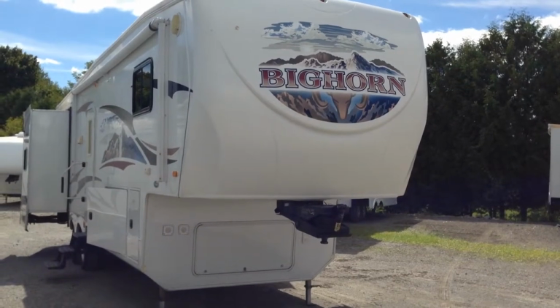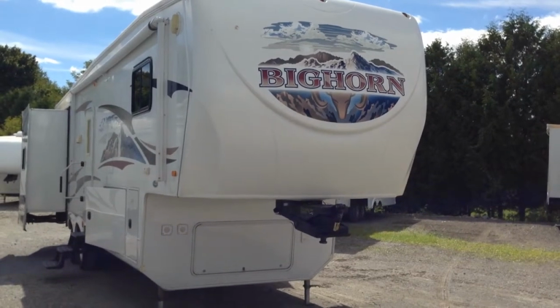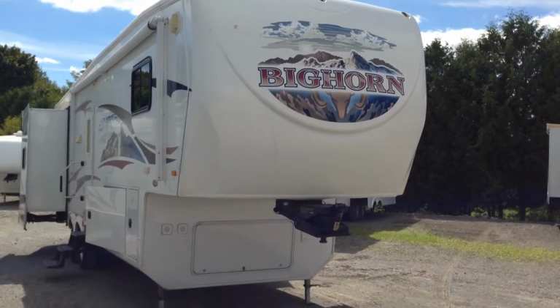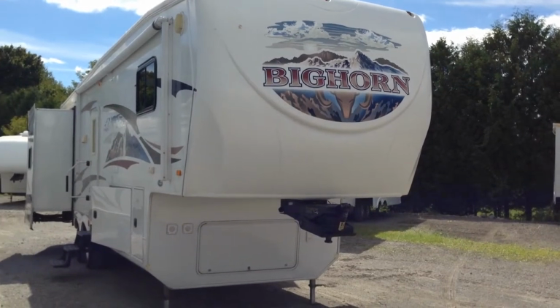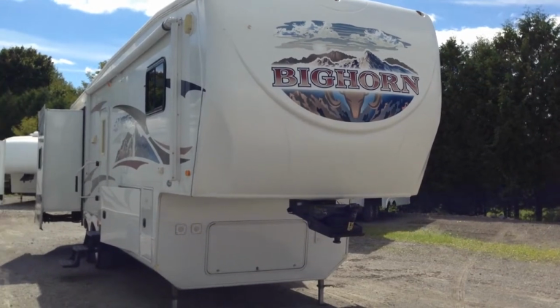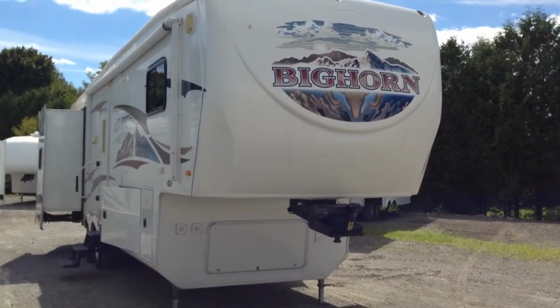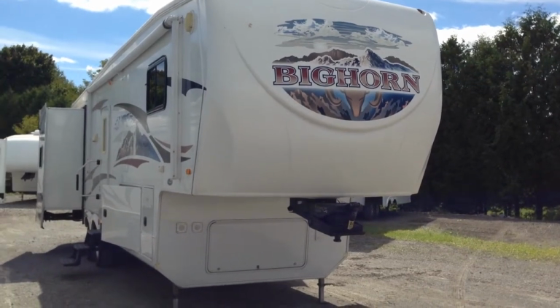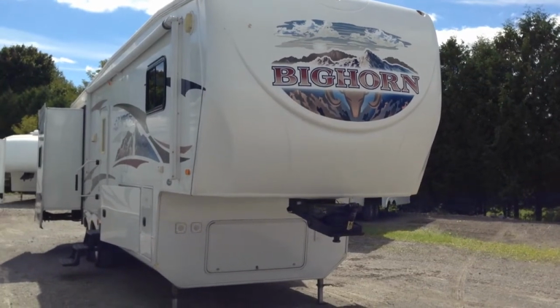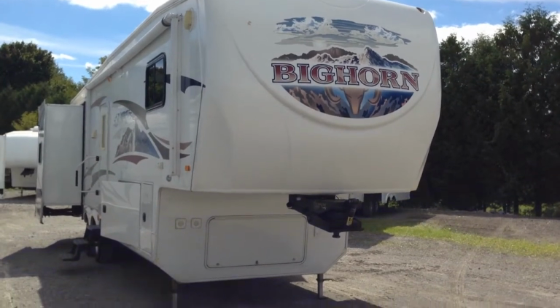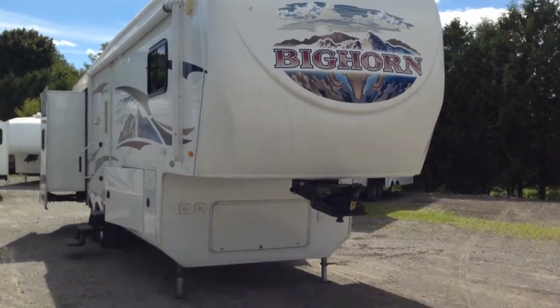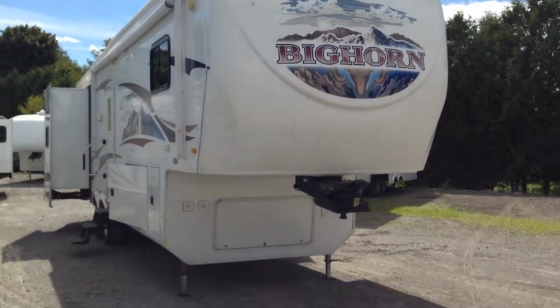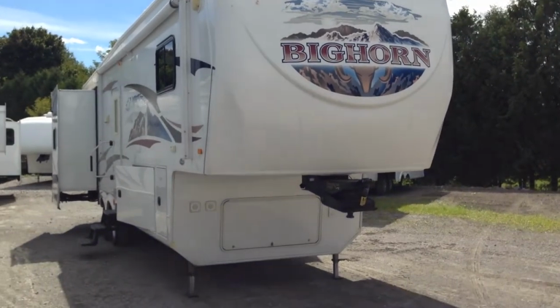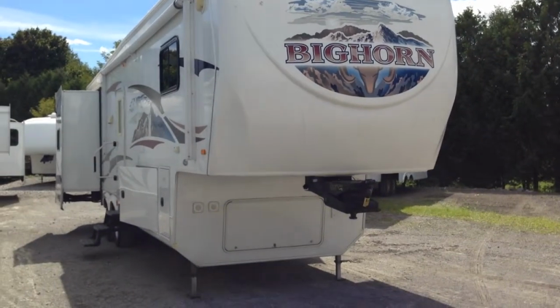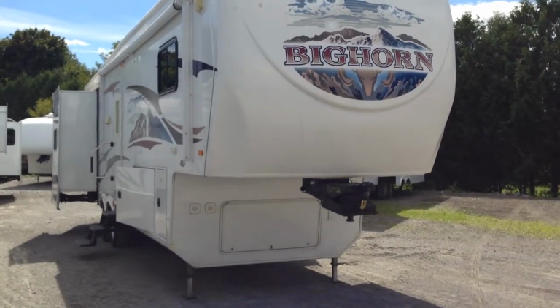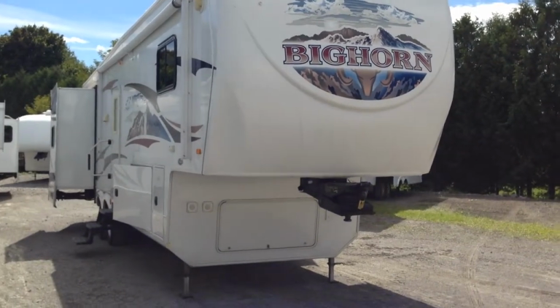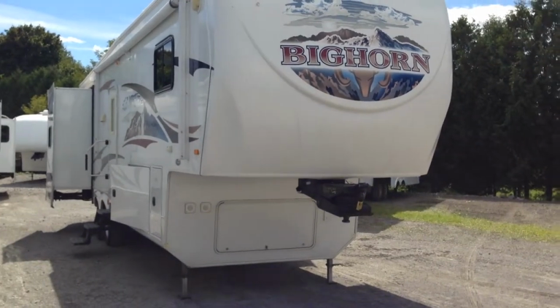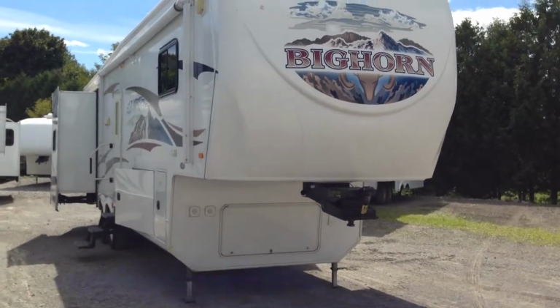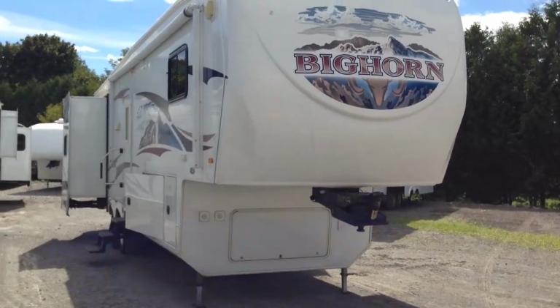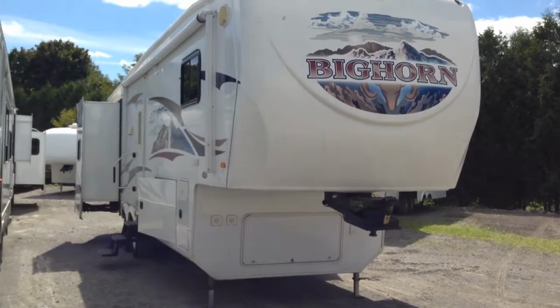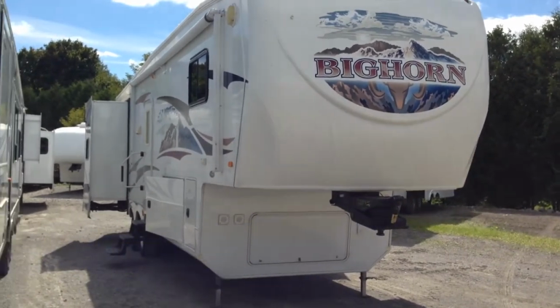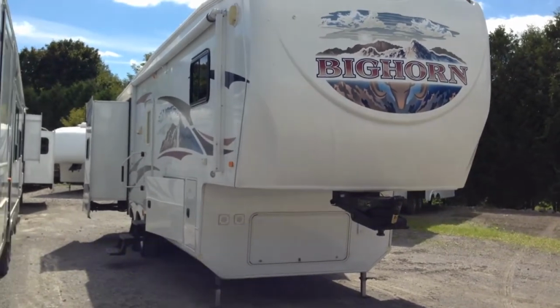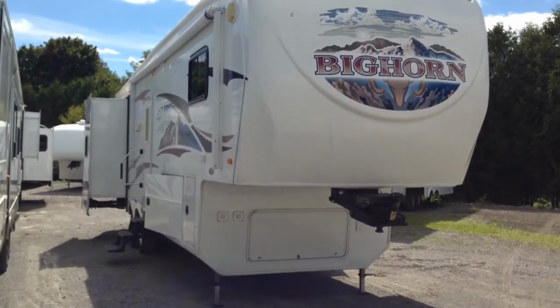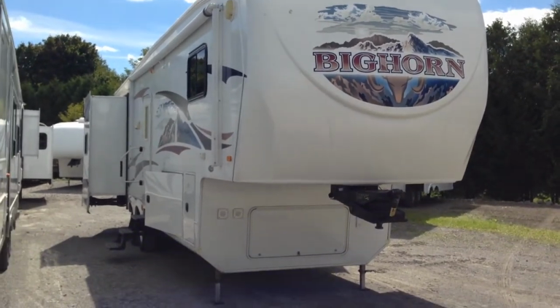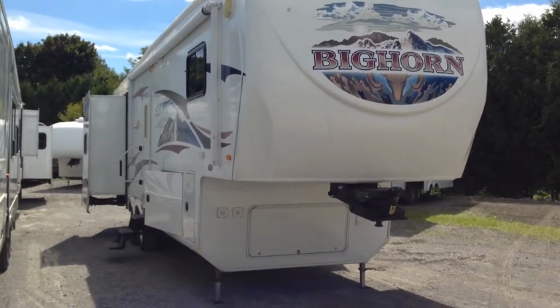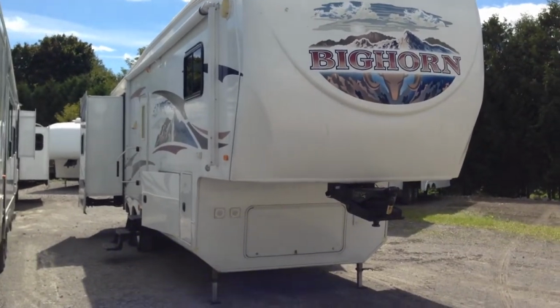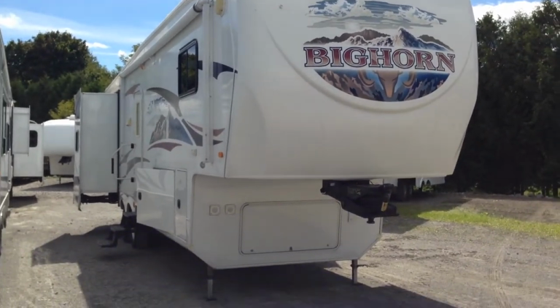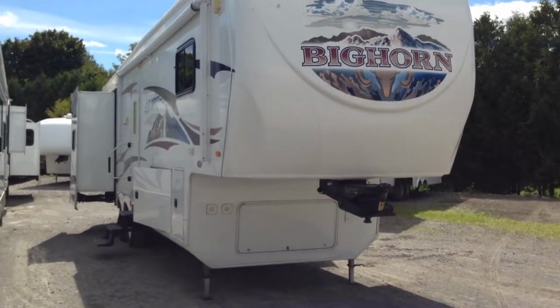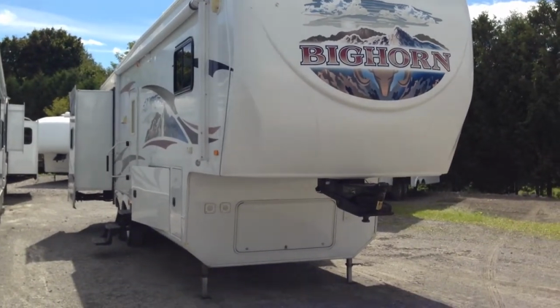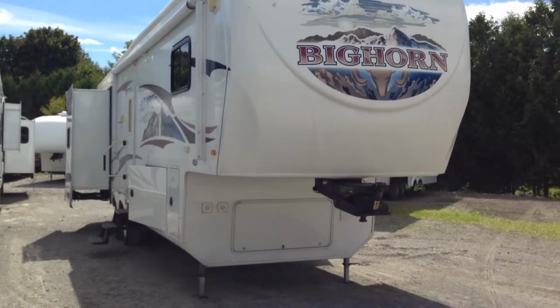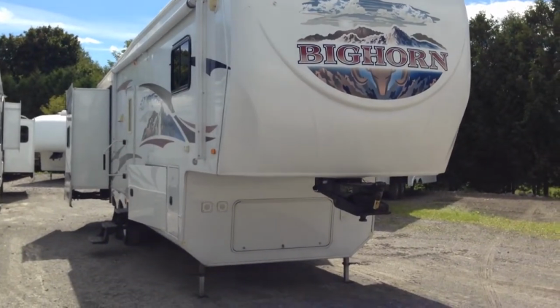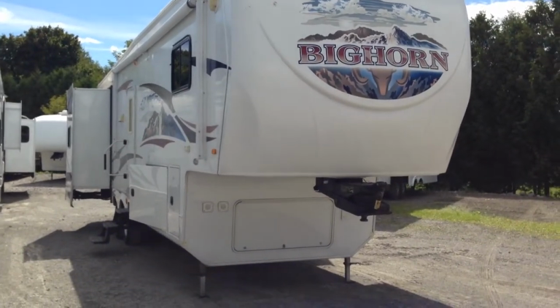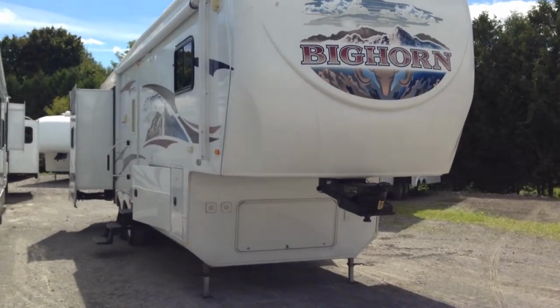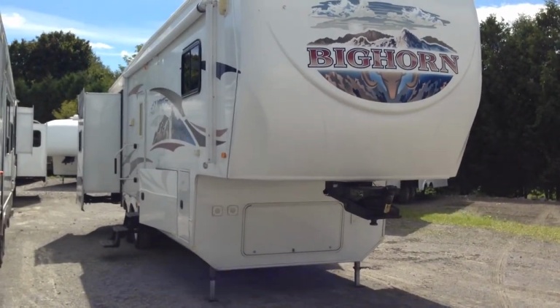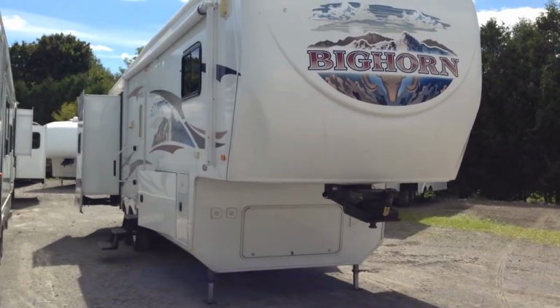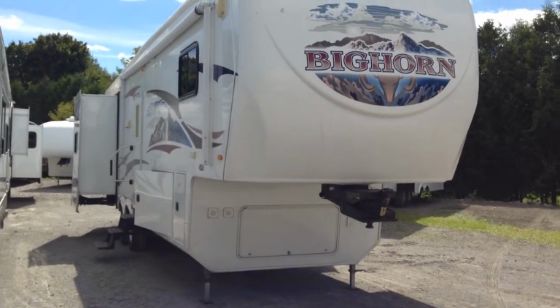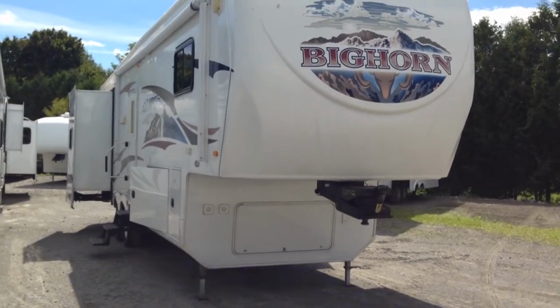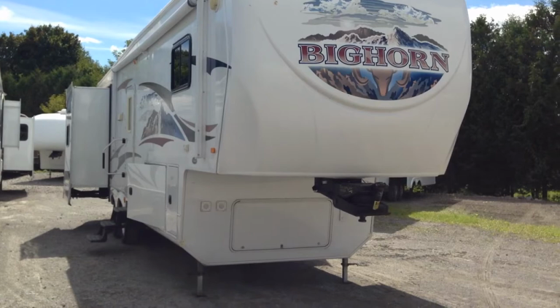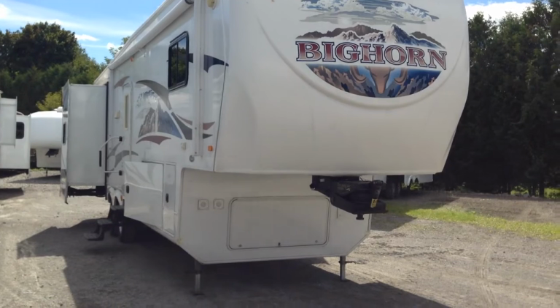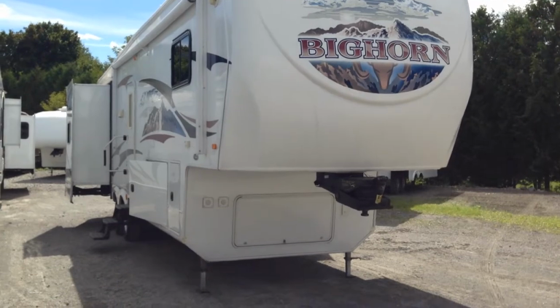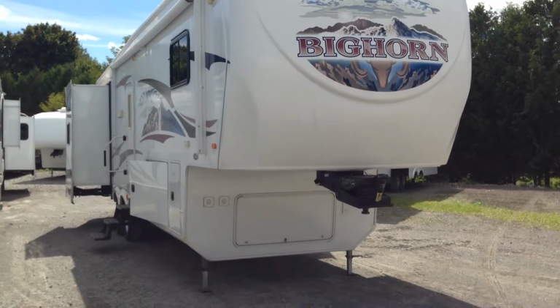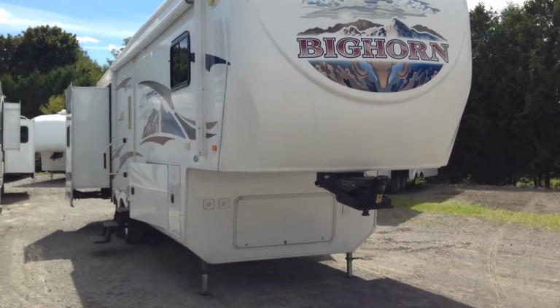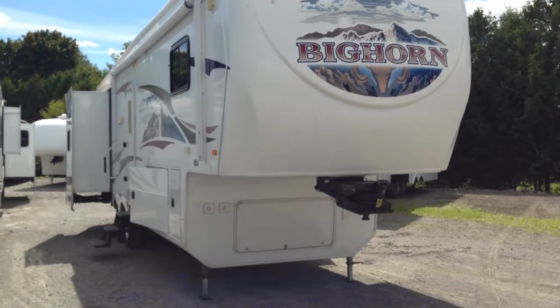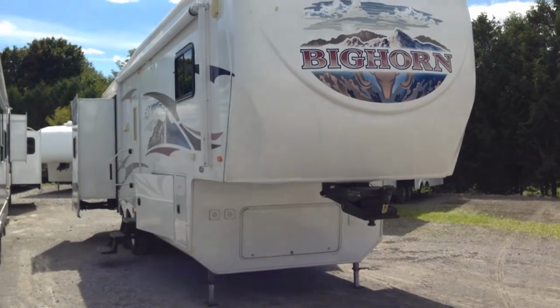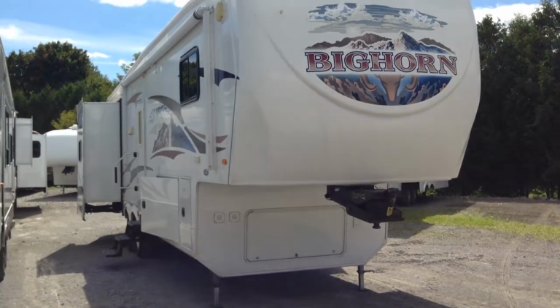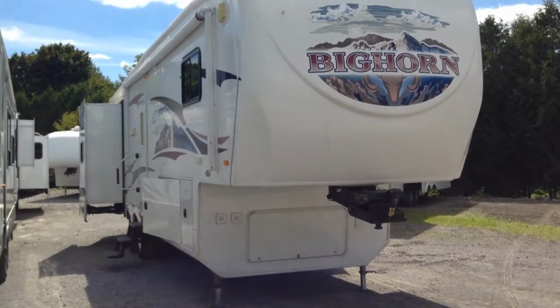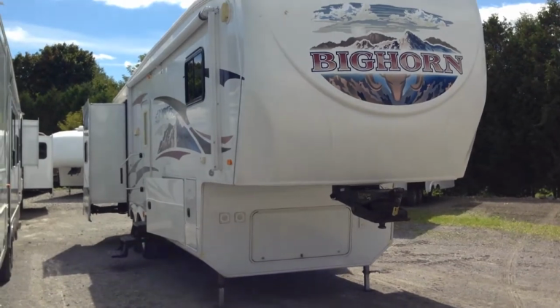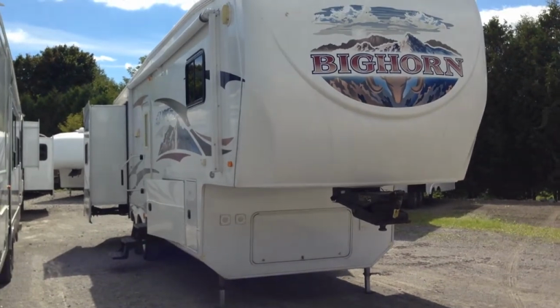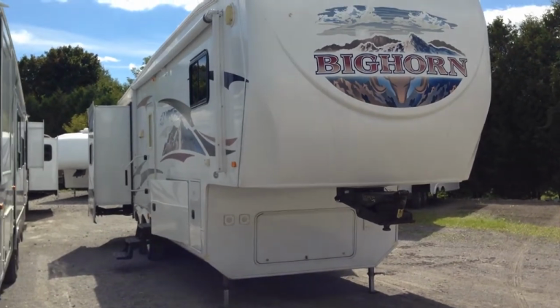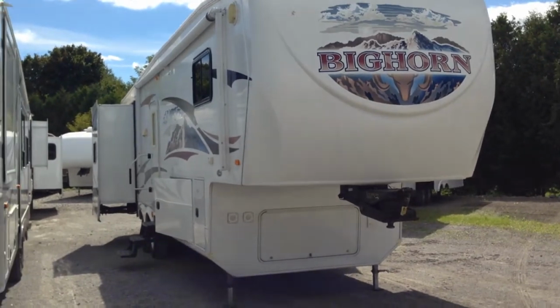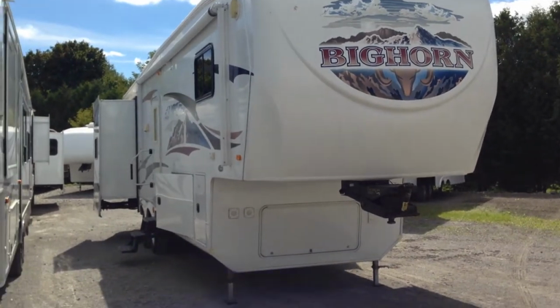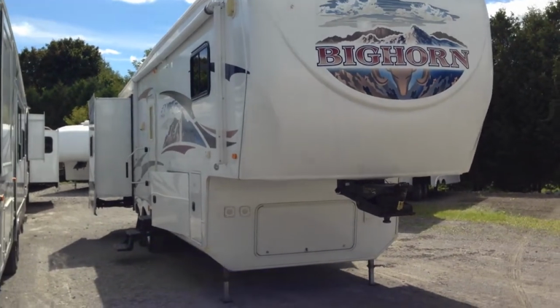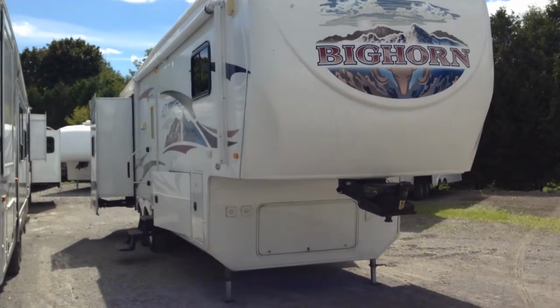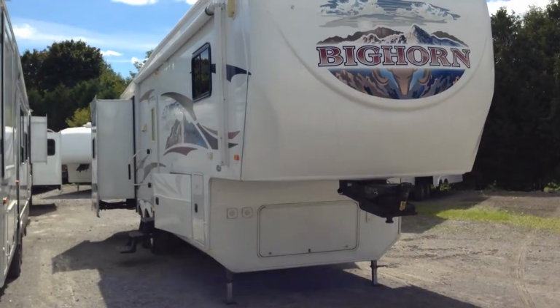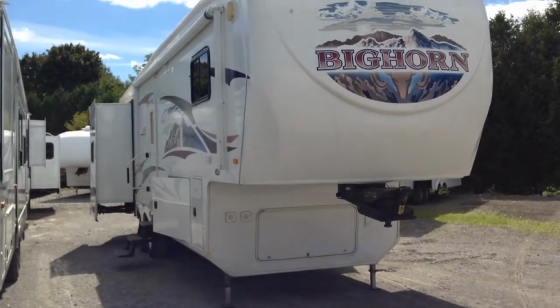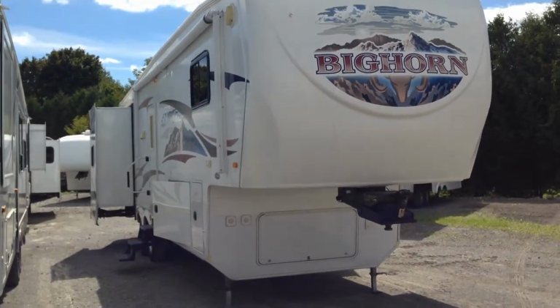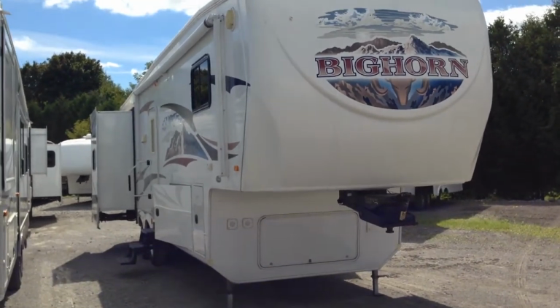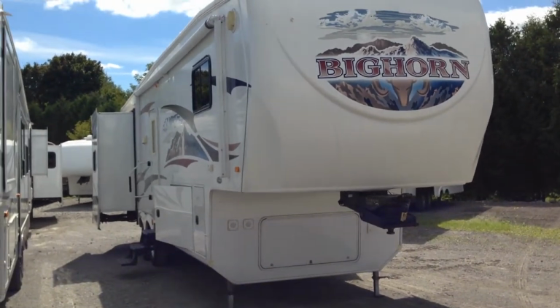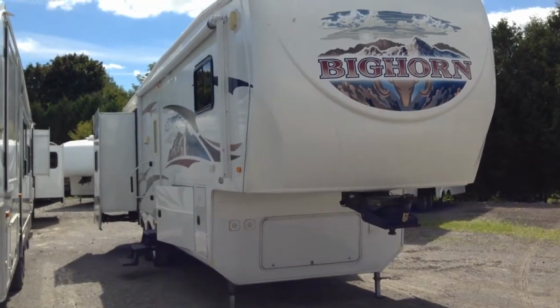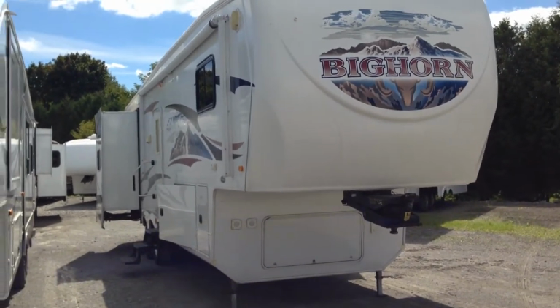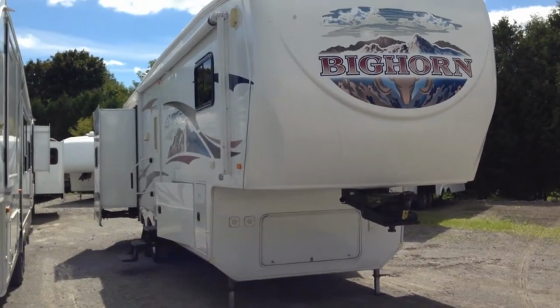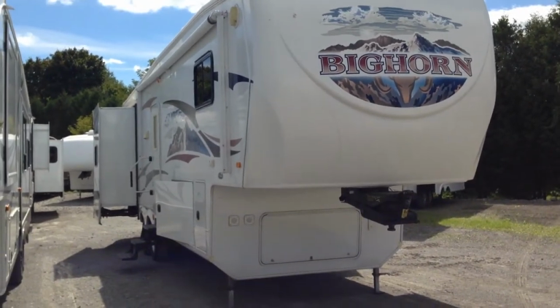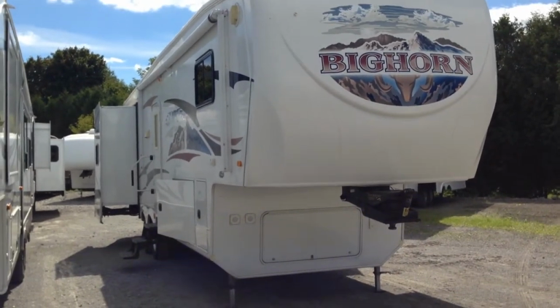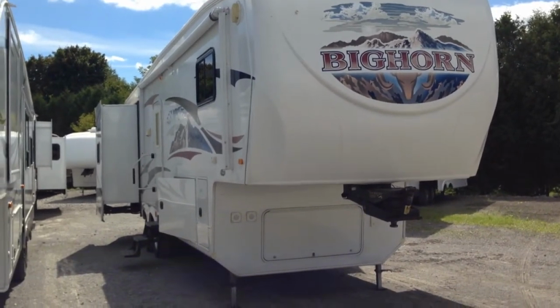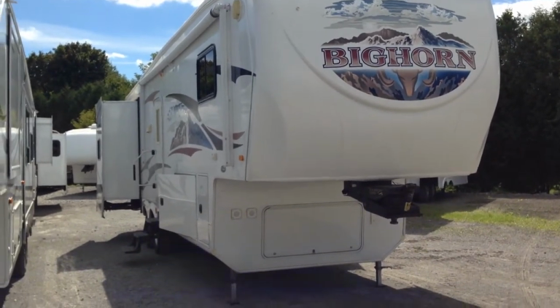Hi folks, welcome to Campkins. This is the online video walkthrough of the 2010 Bighorn 3055.